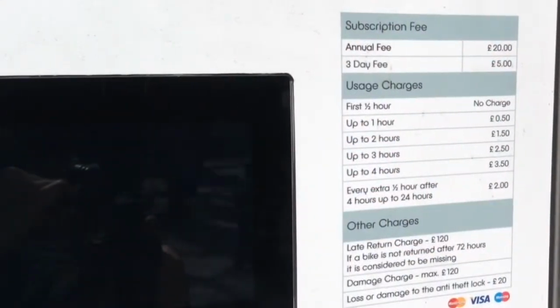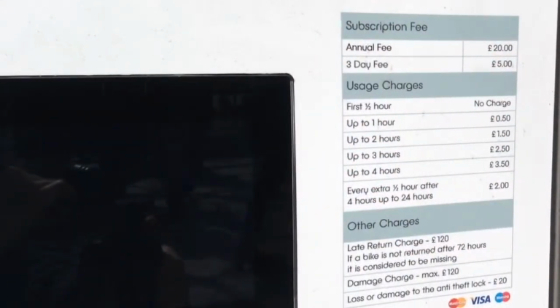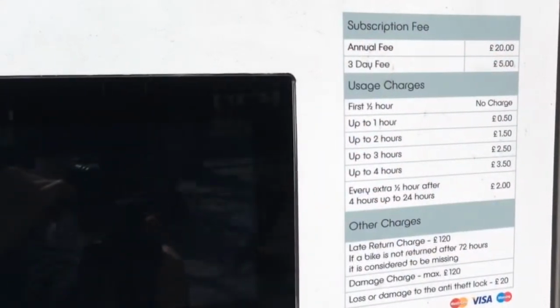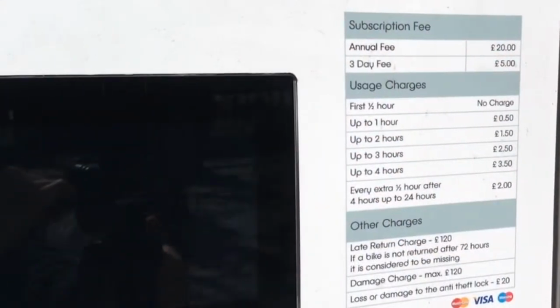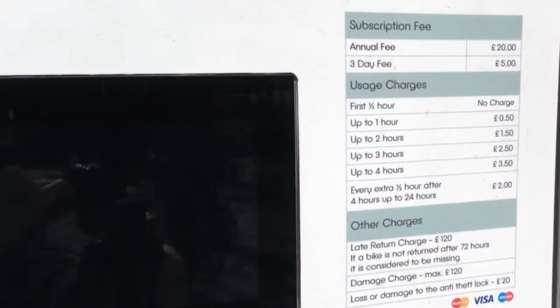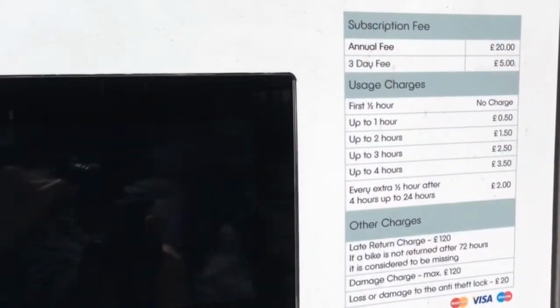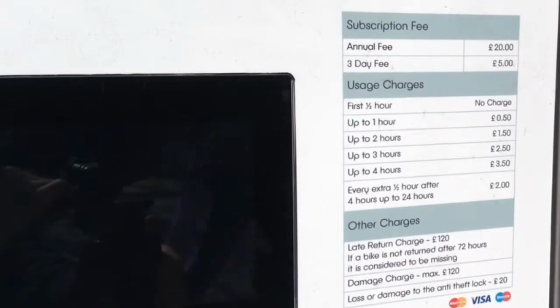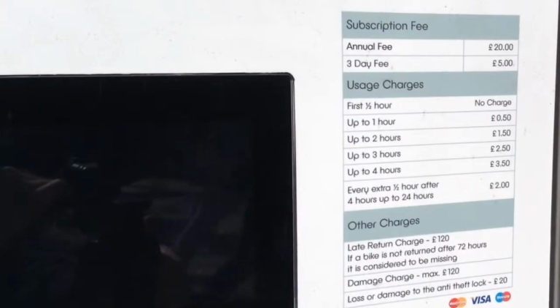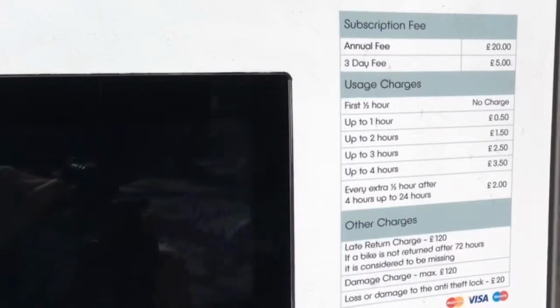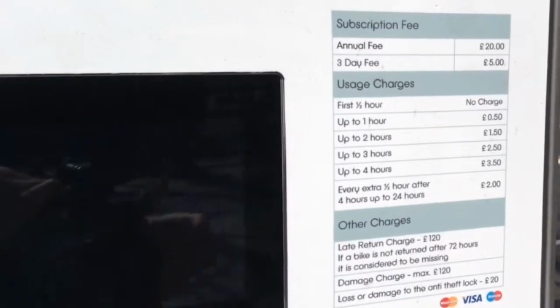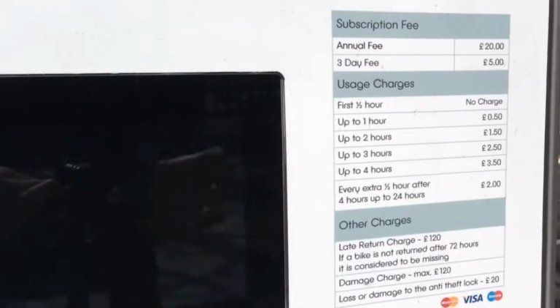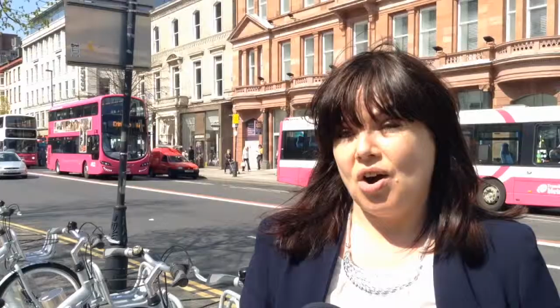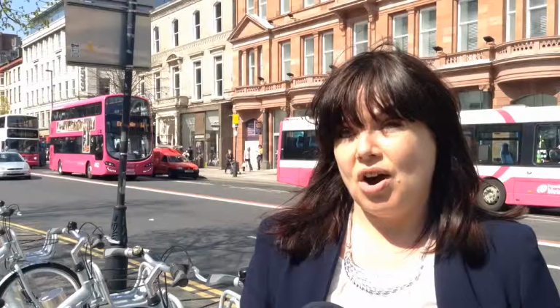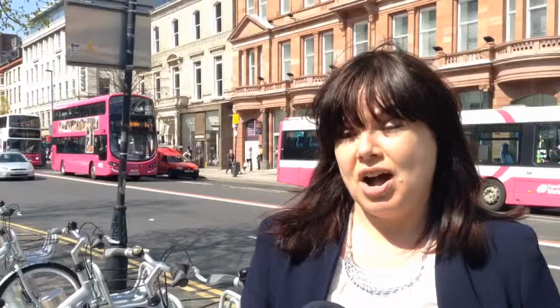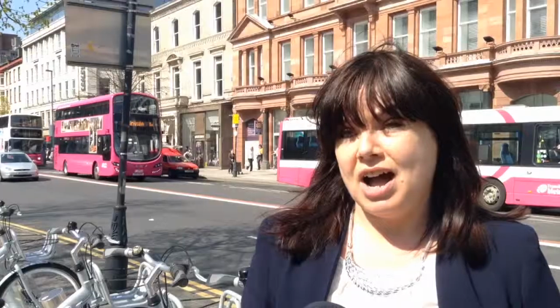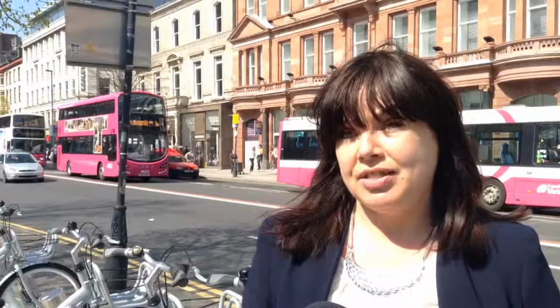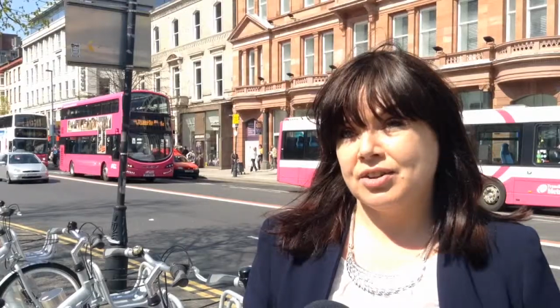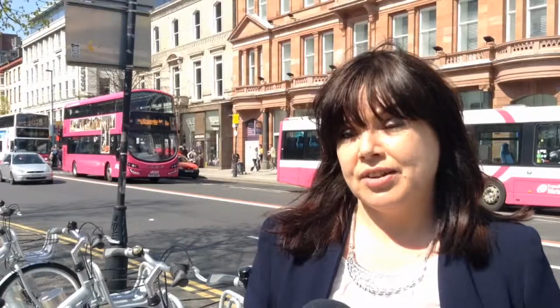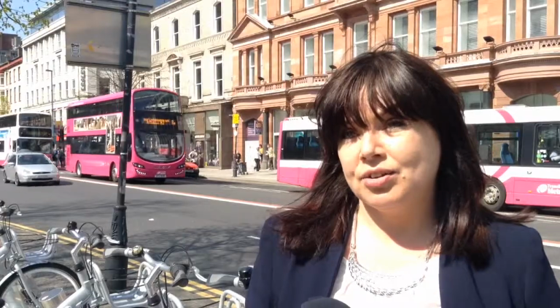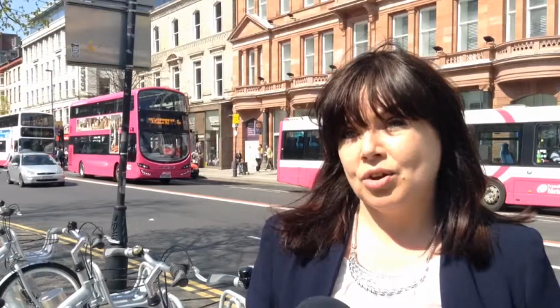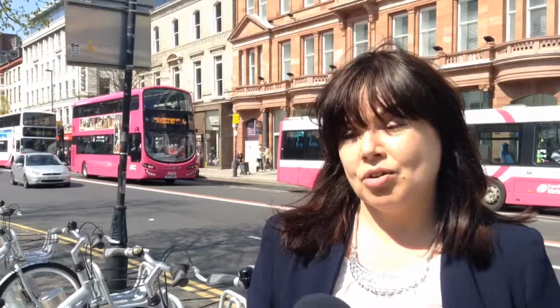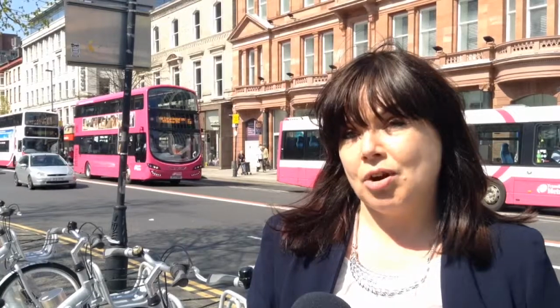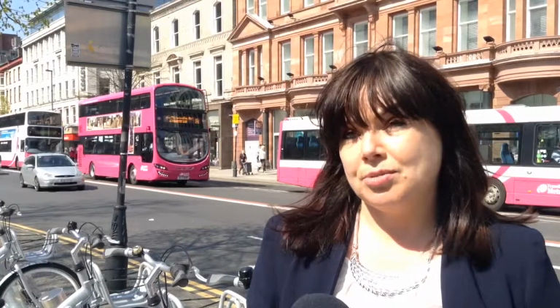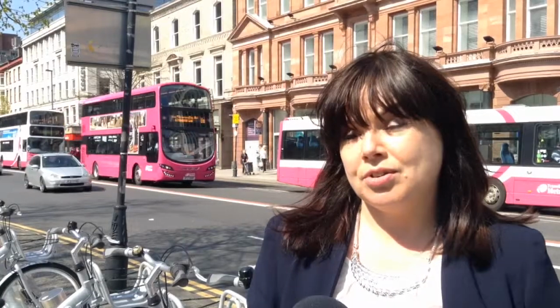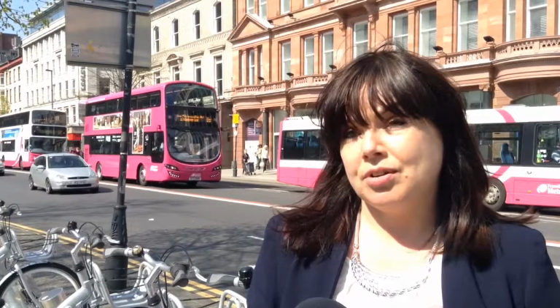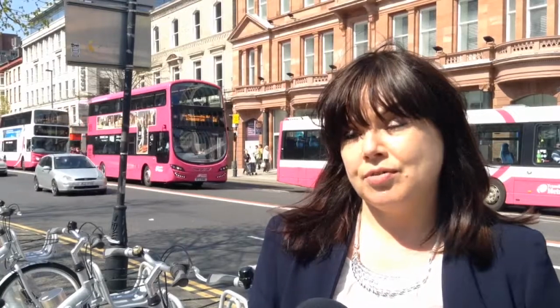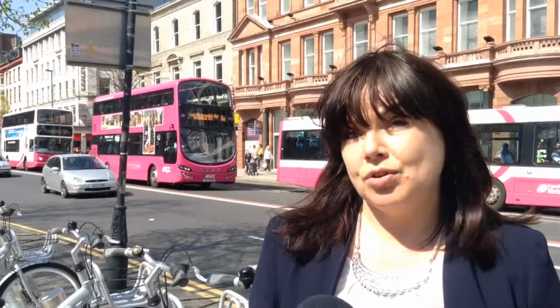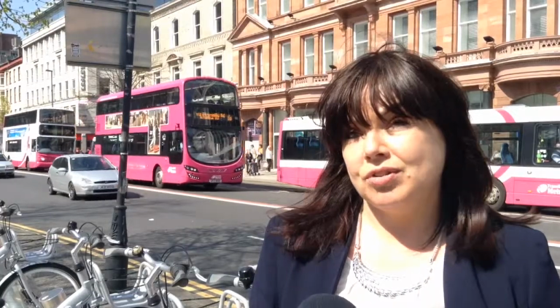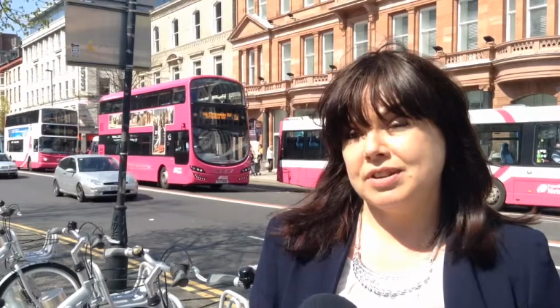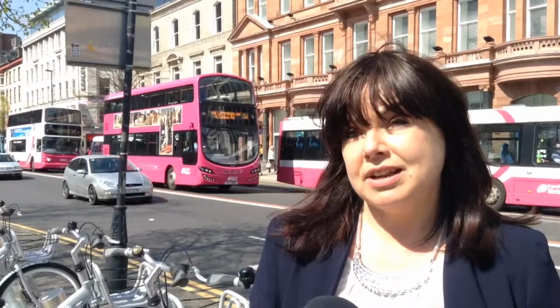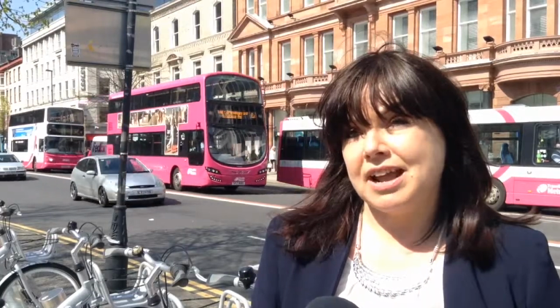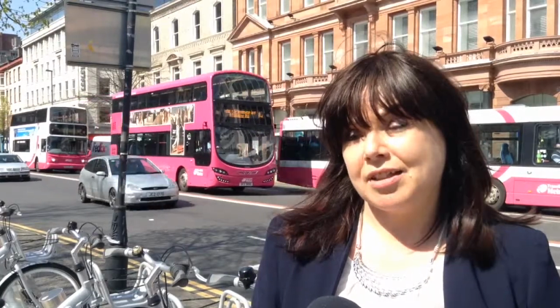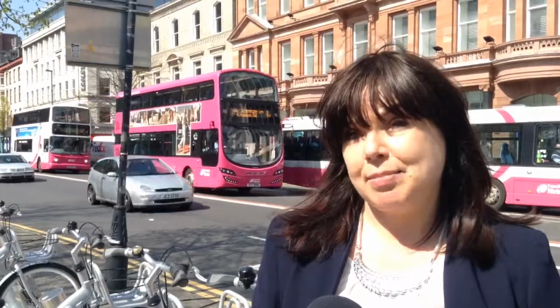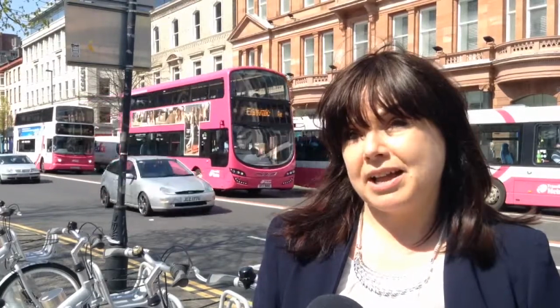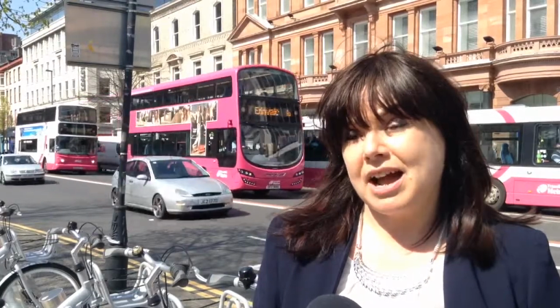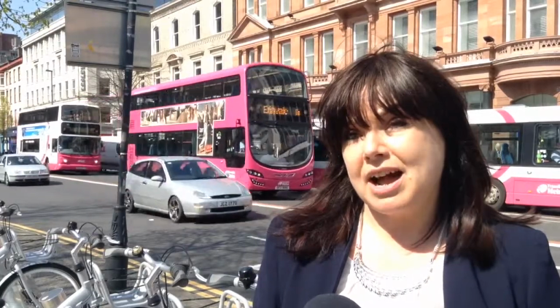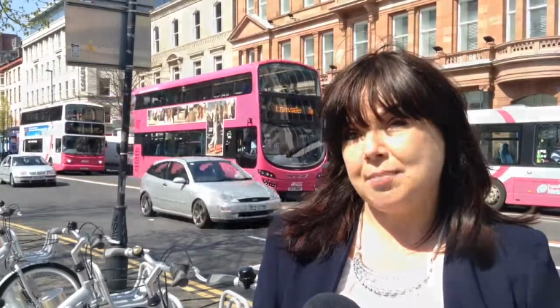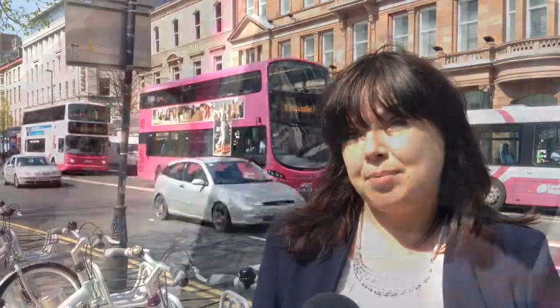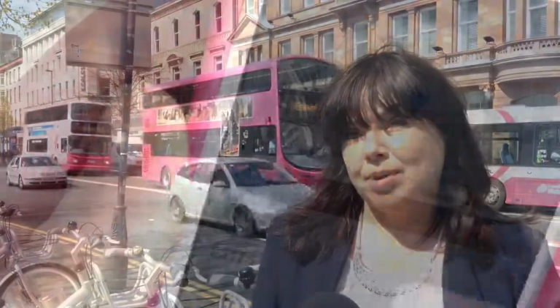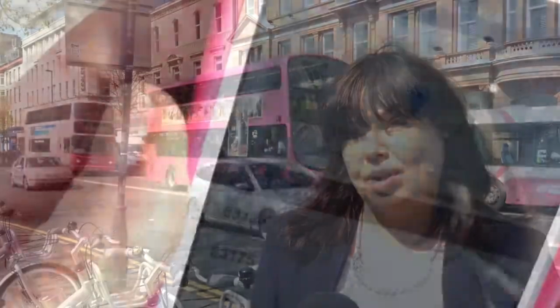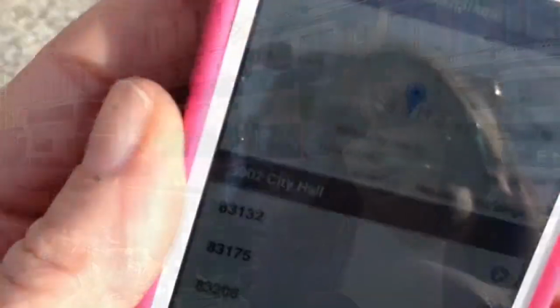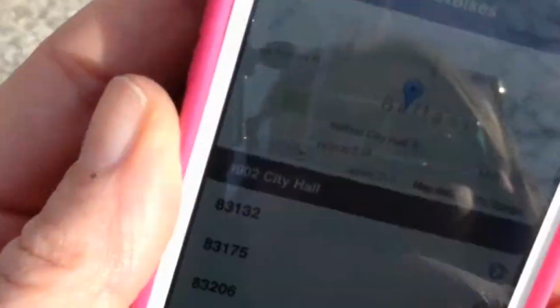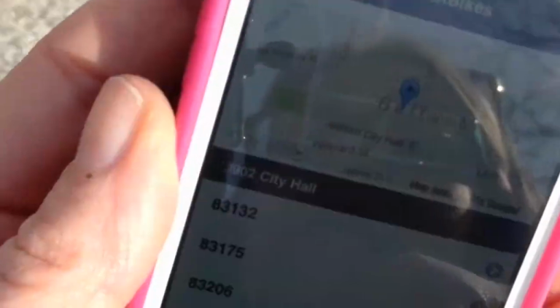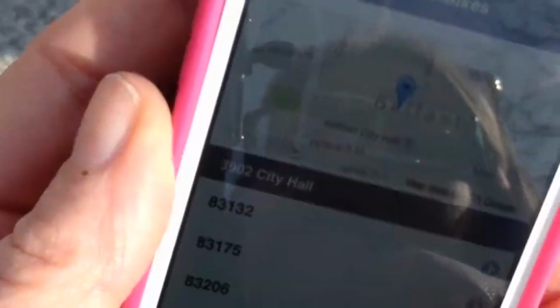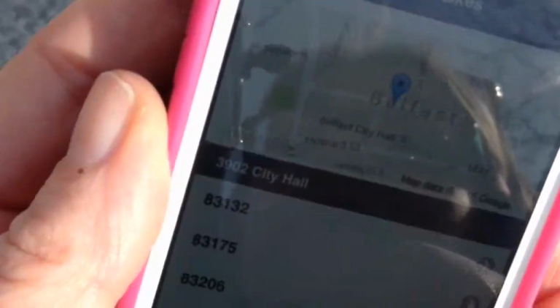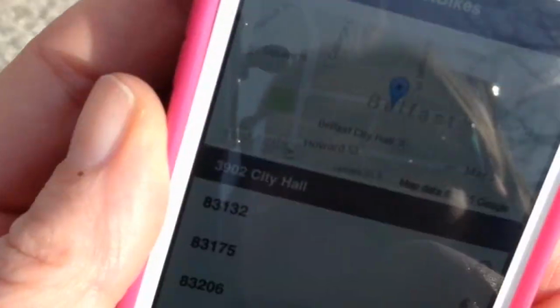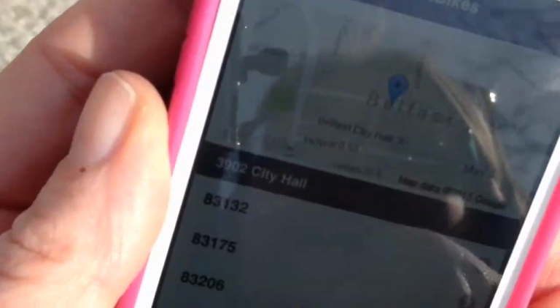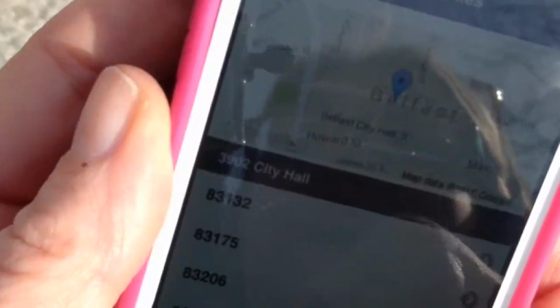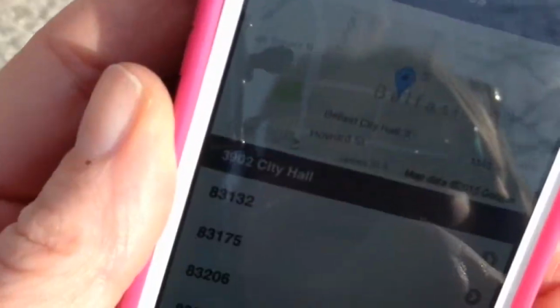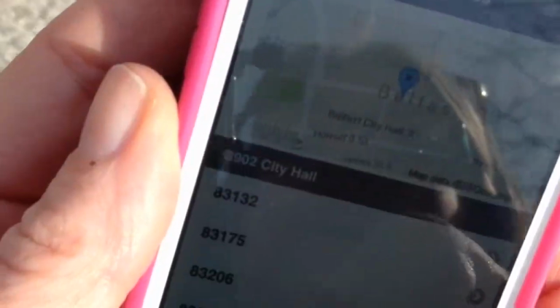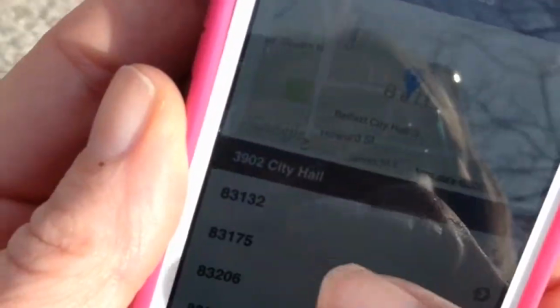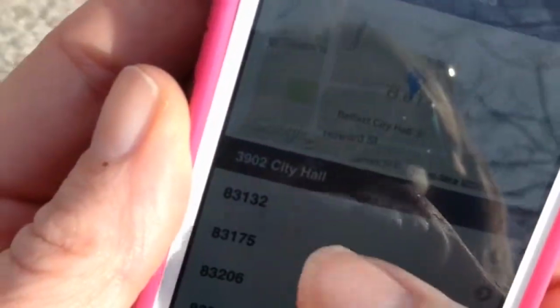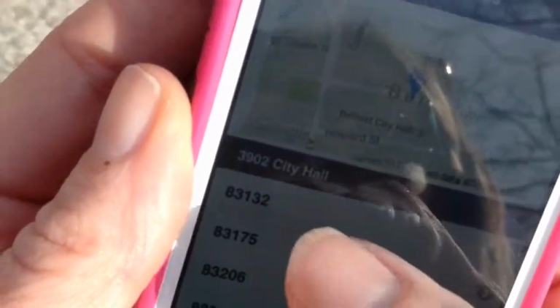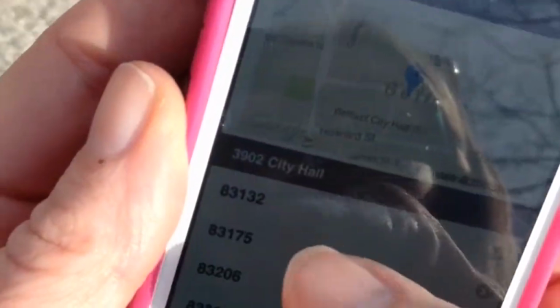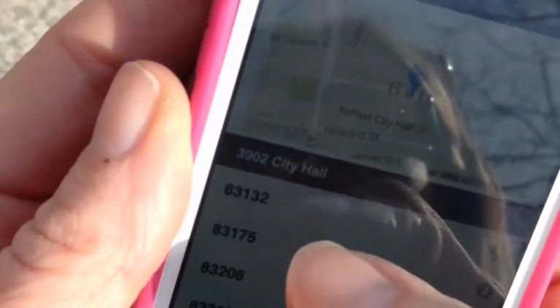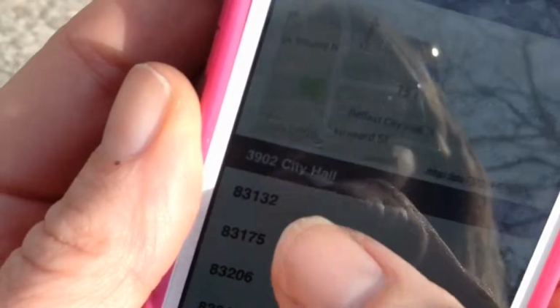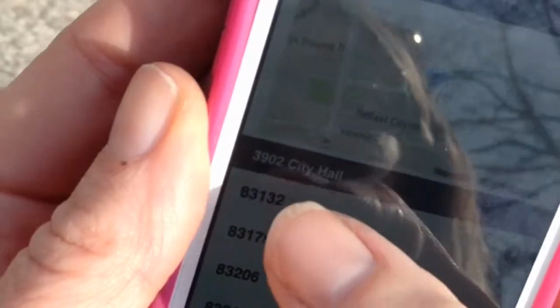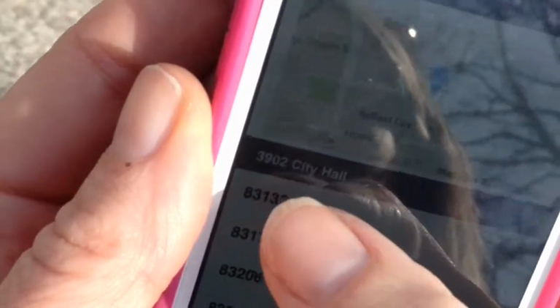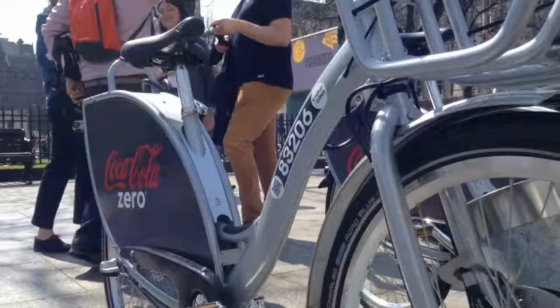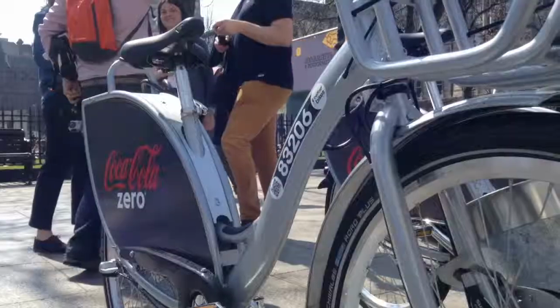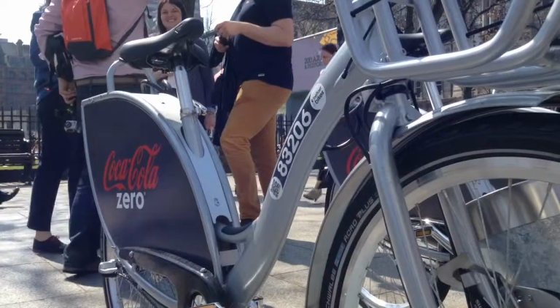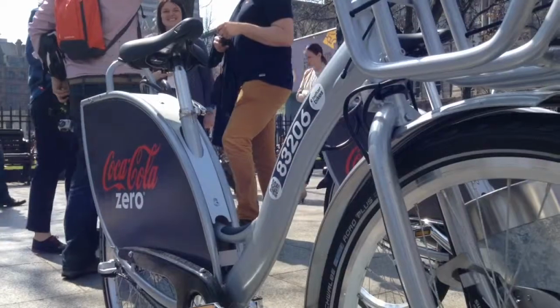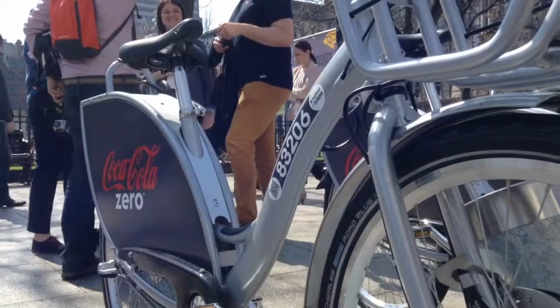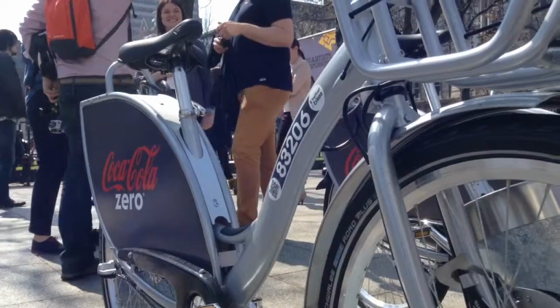There is another option of using the NextBike app, which again you can just put your details in.